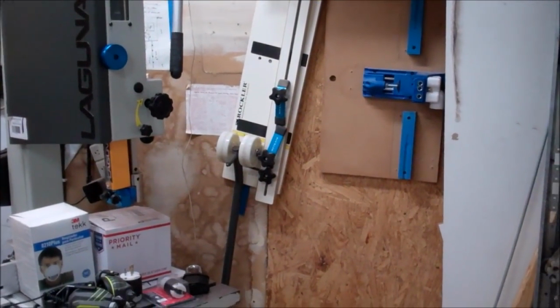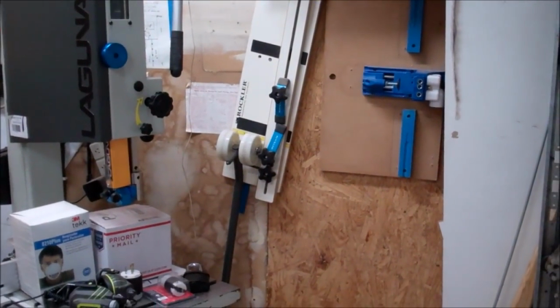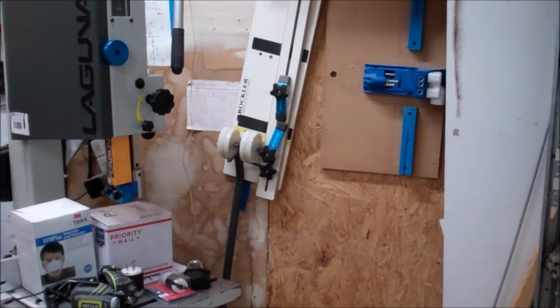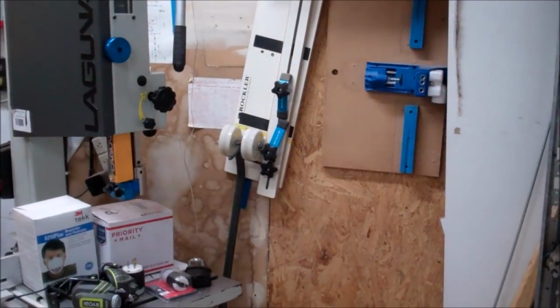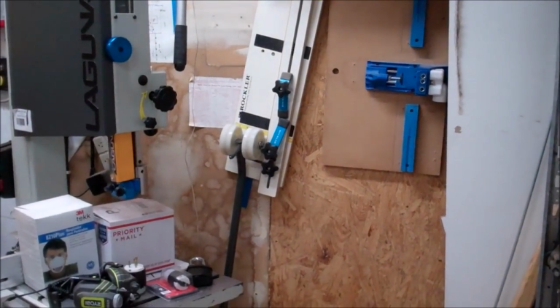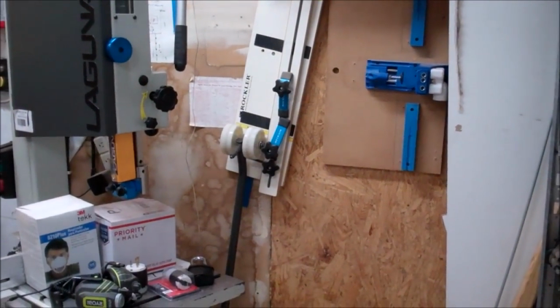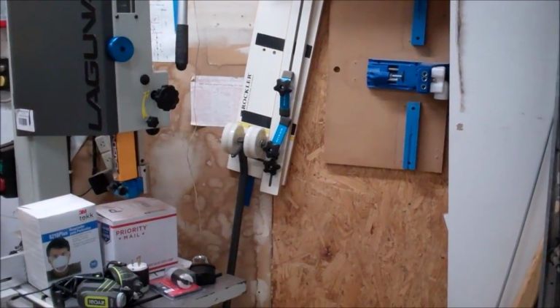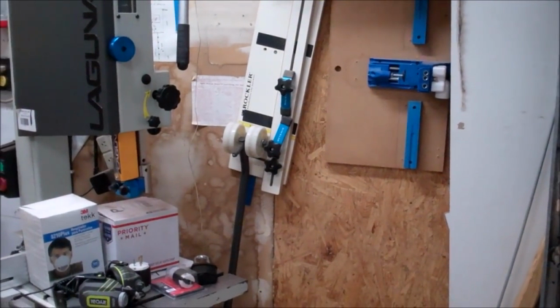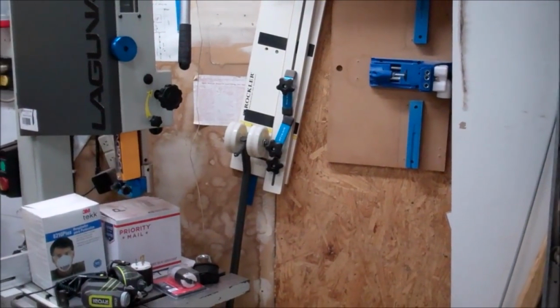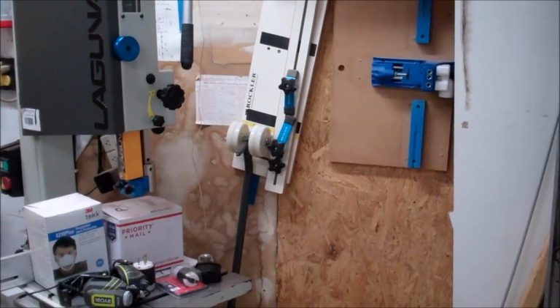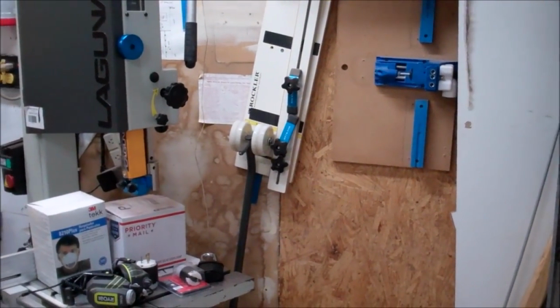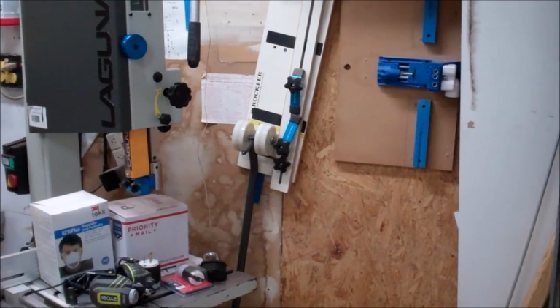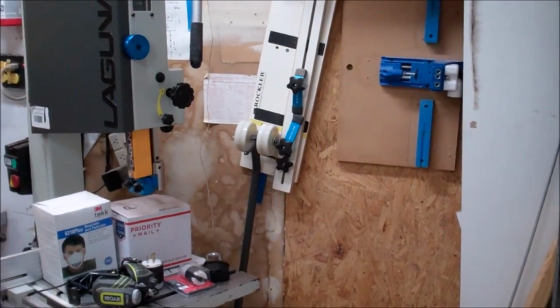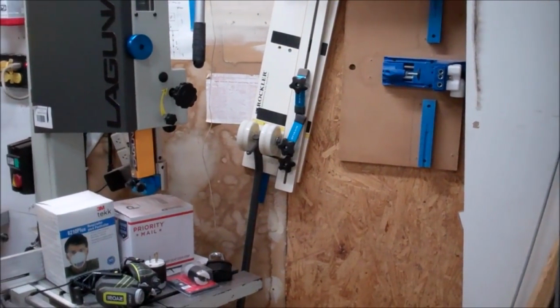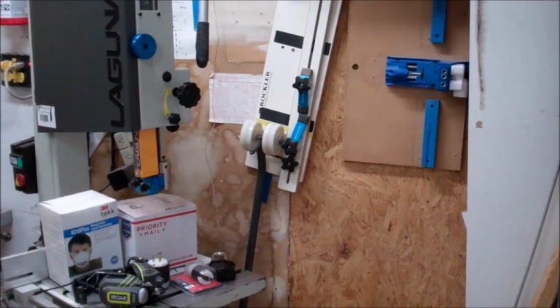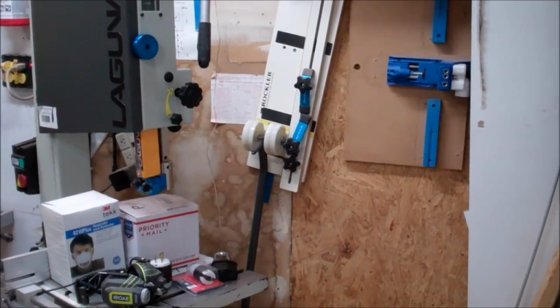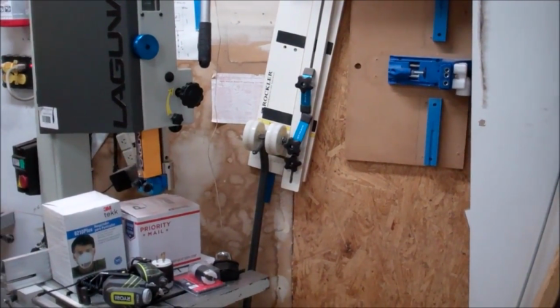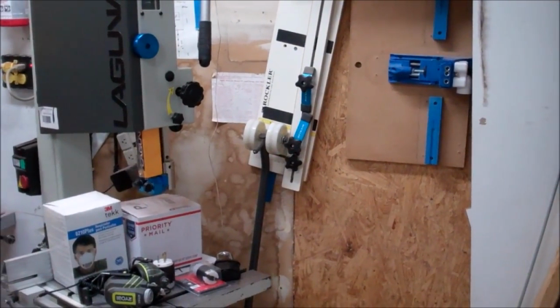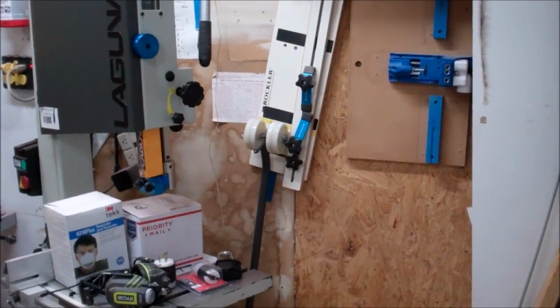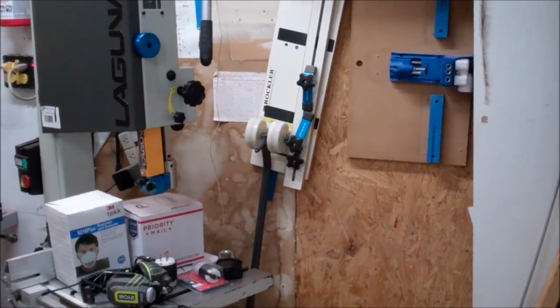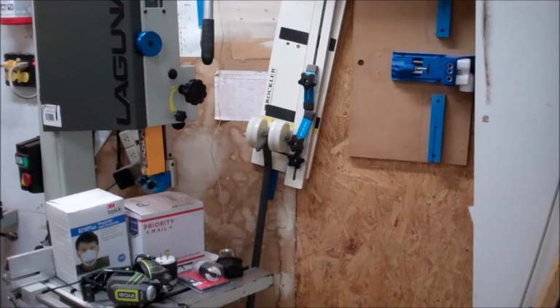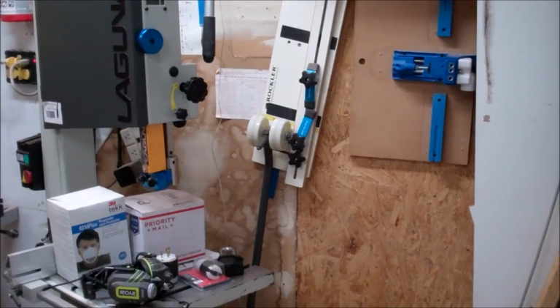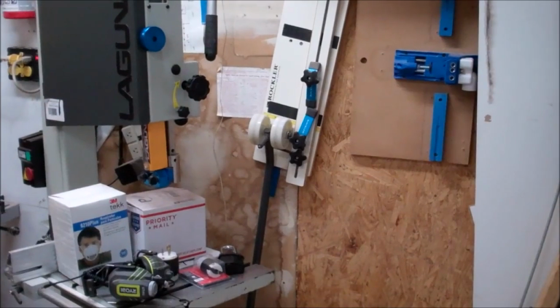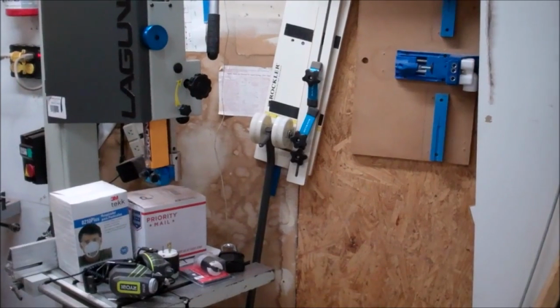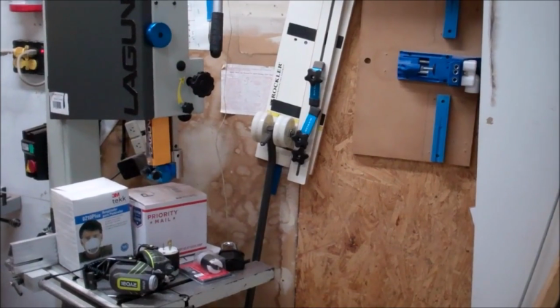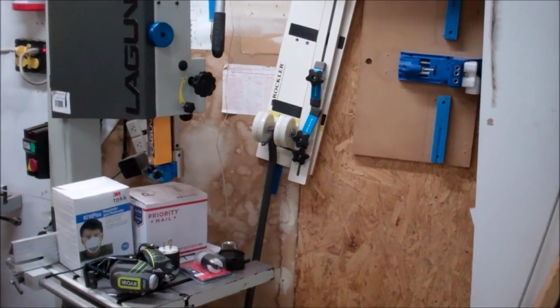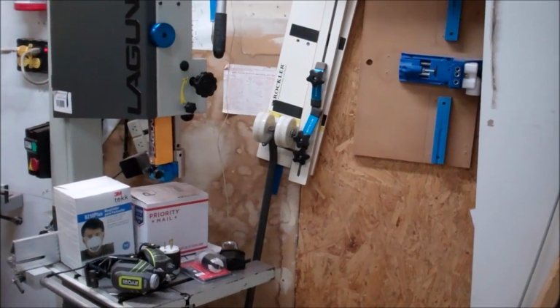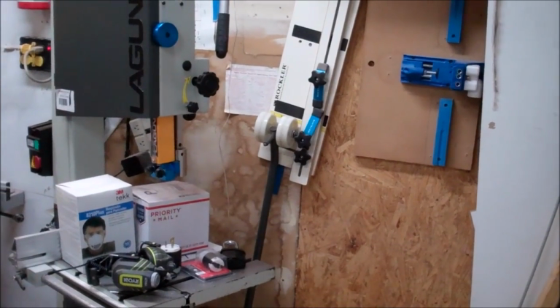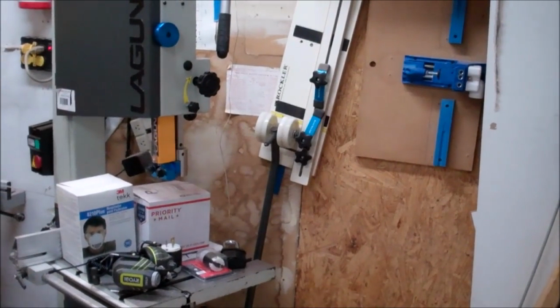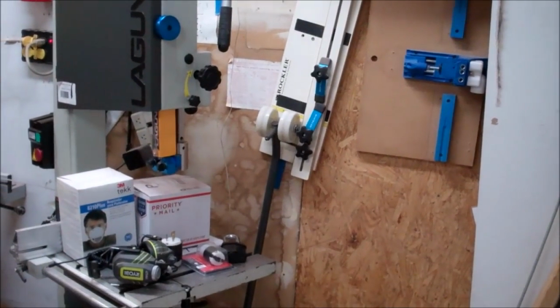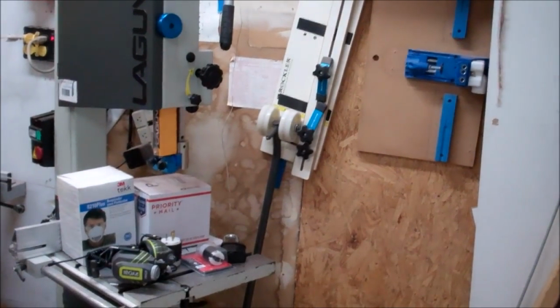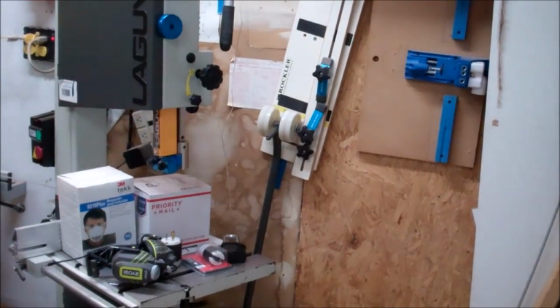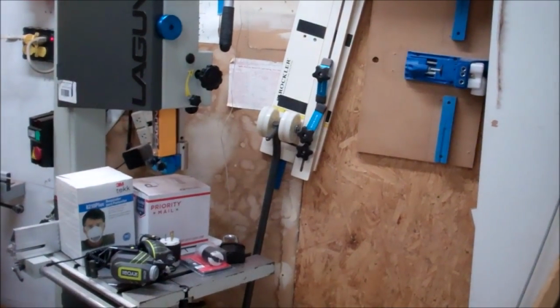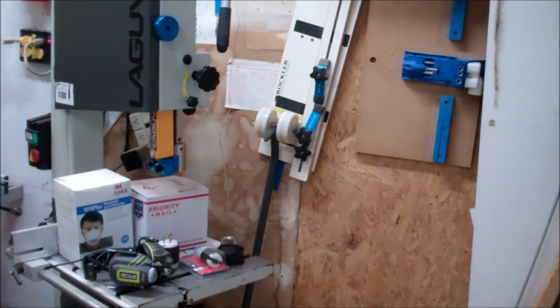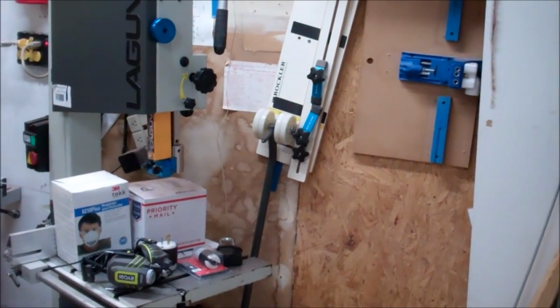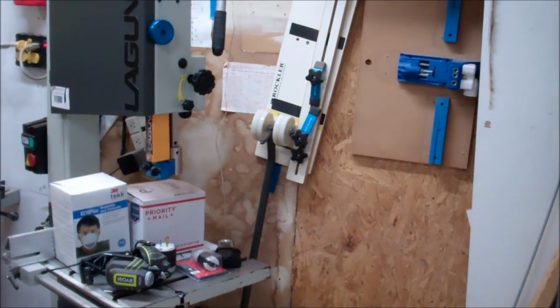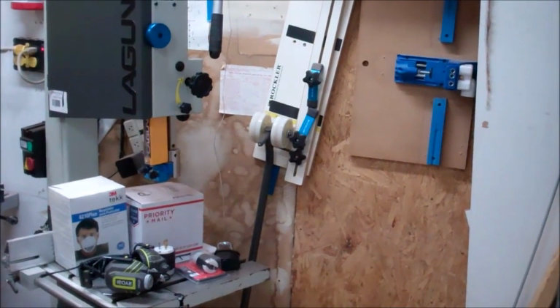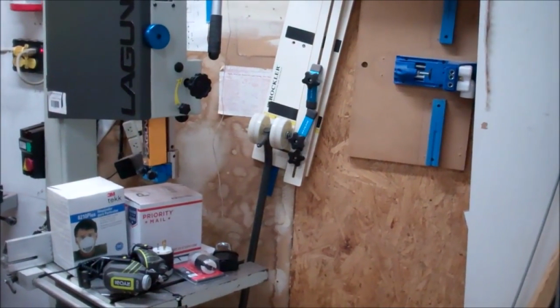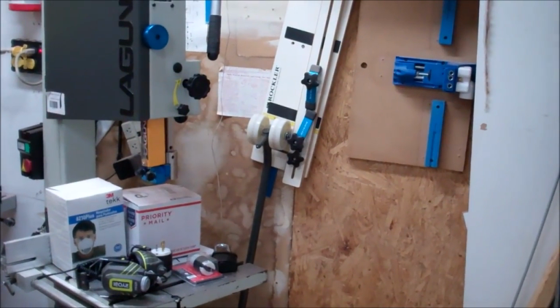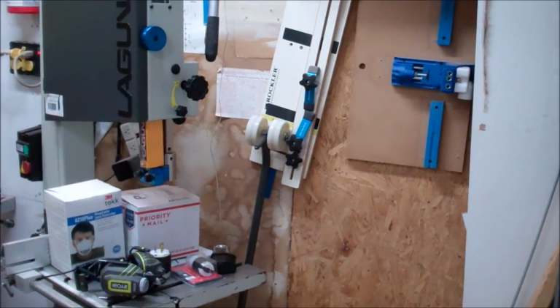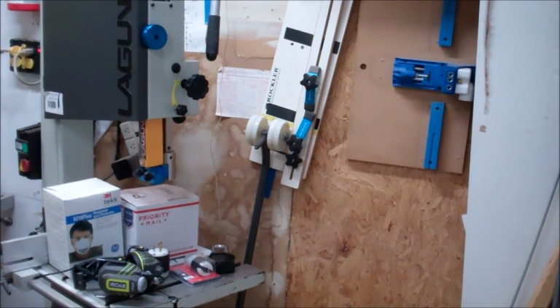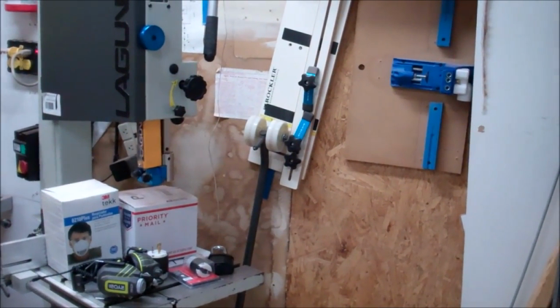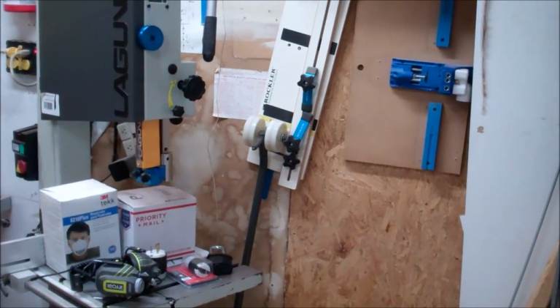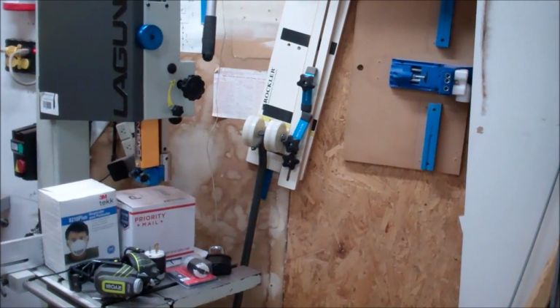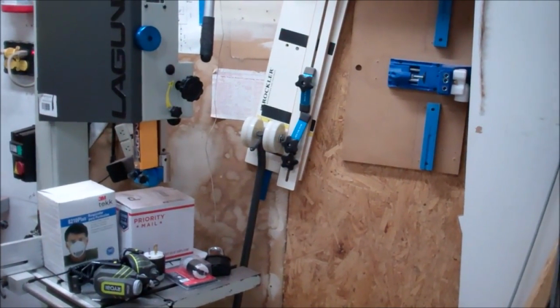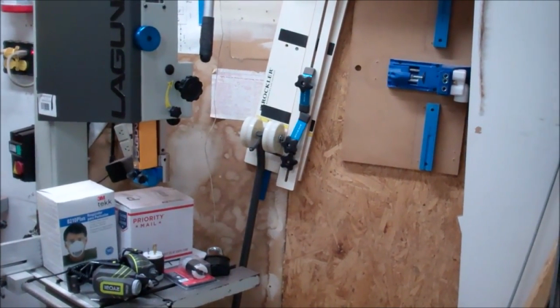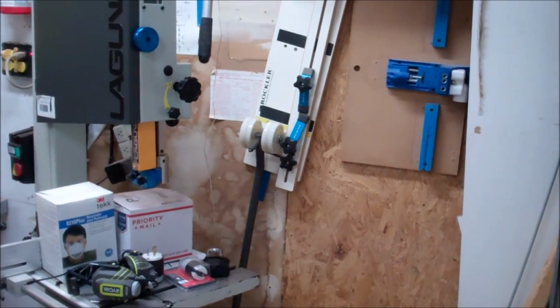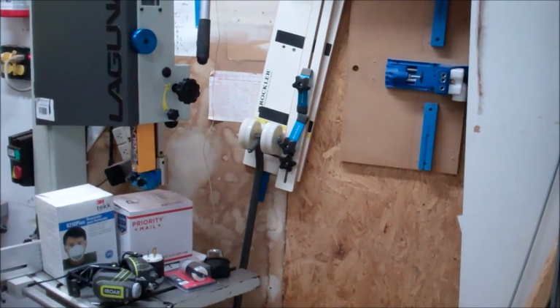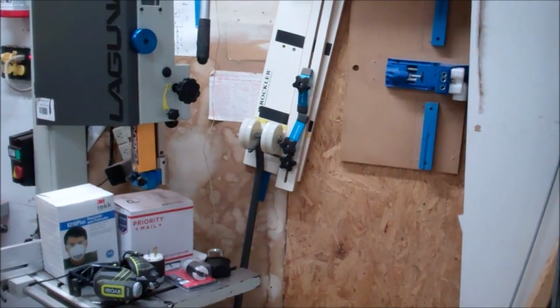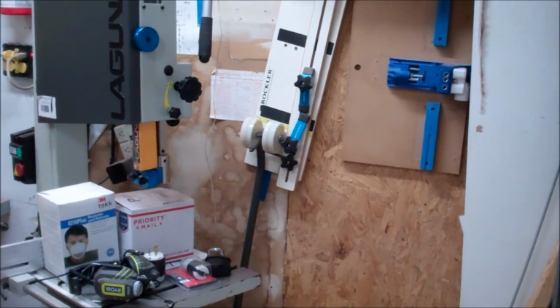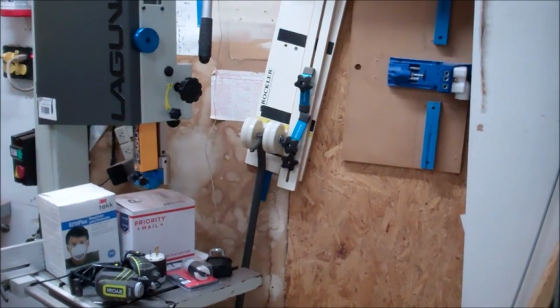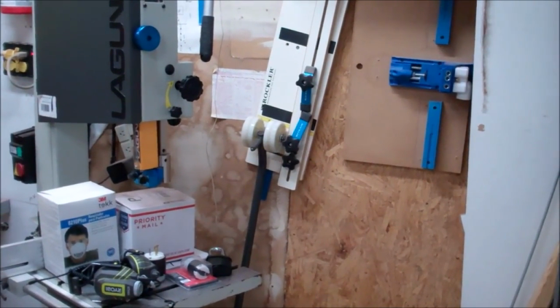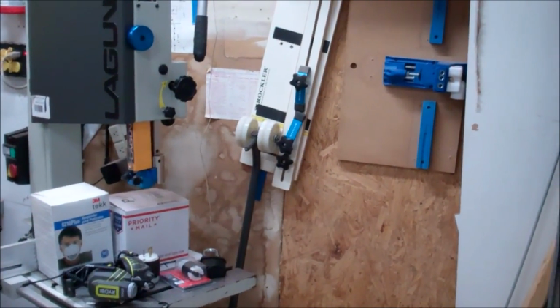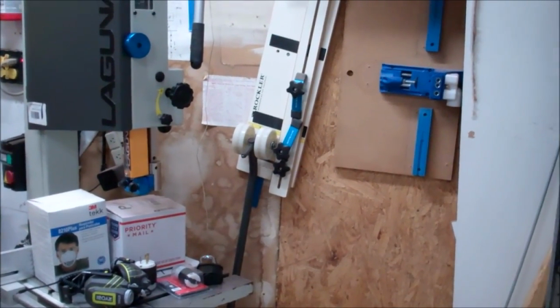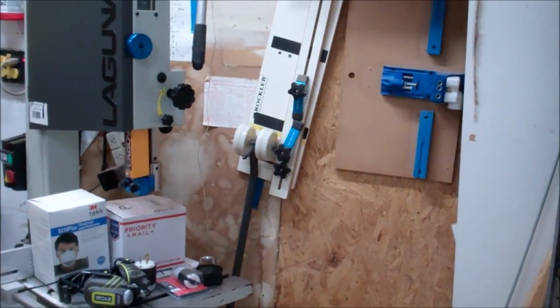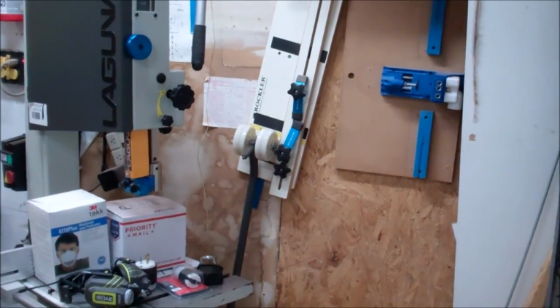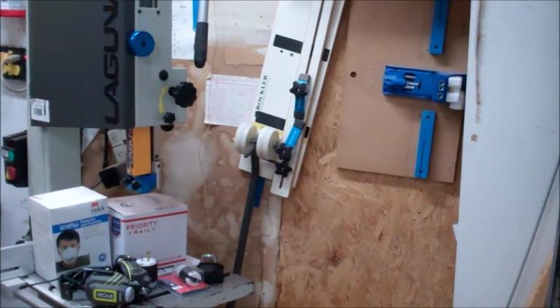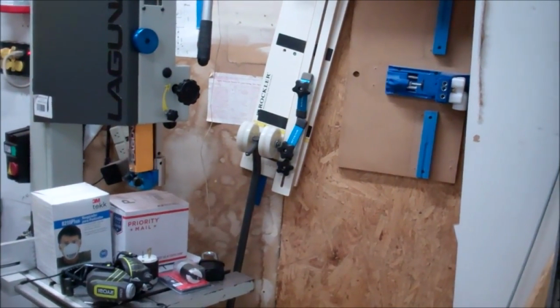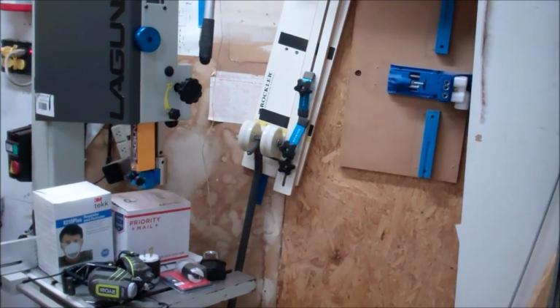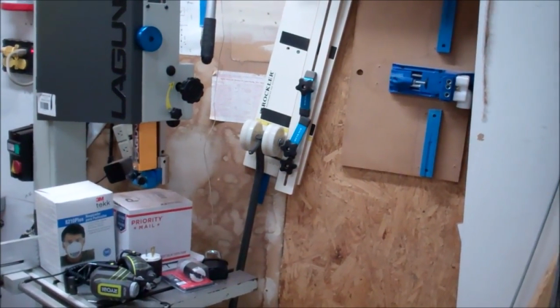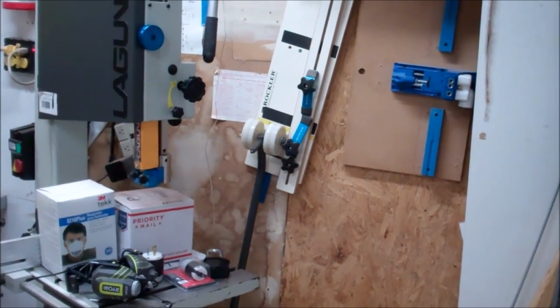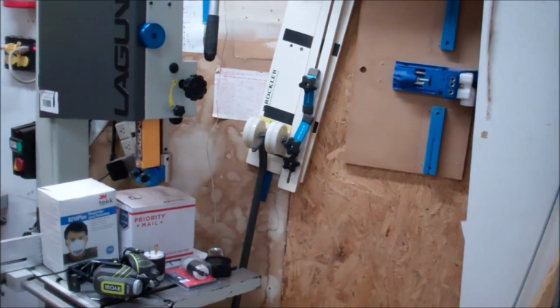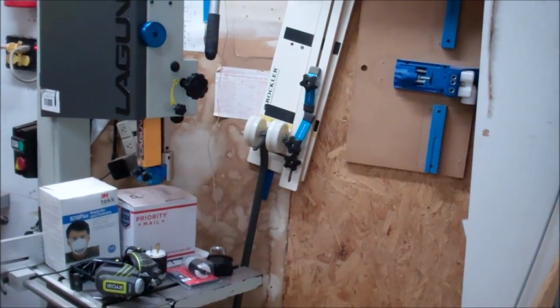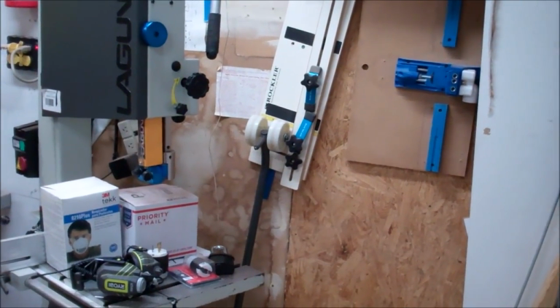Not nearly as far ahead in the shop as I thought I'd be as of the December tour, but c'est la vie — we're moving along.